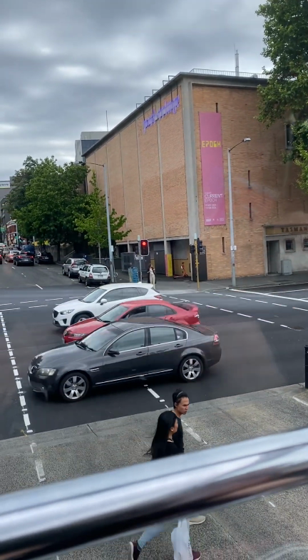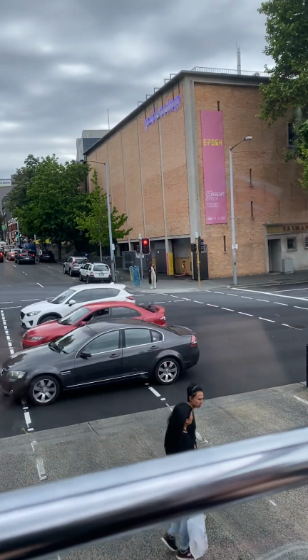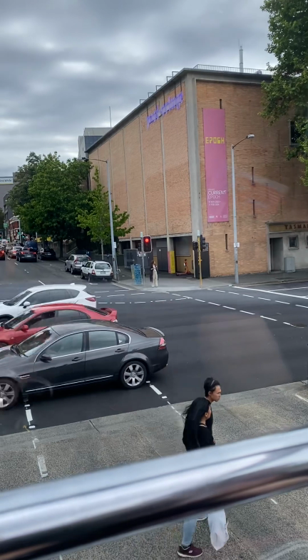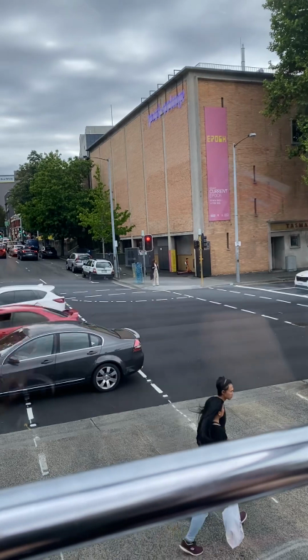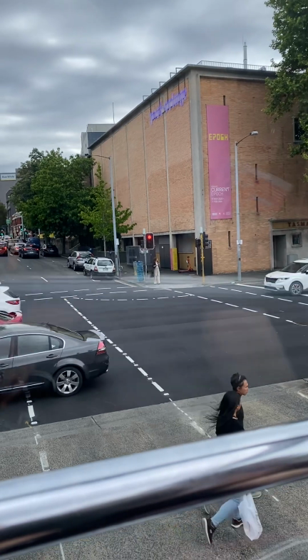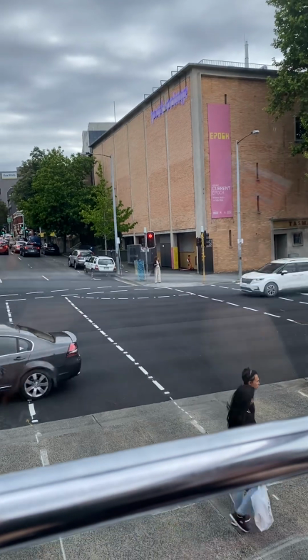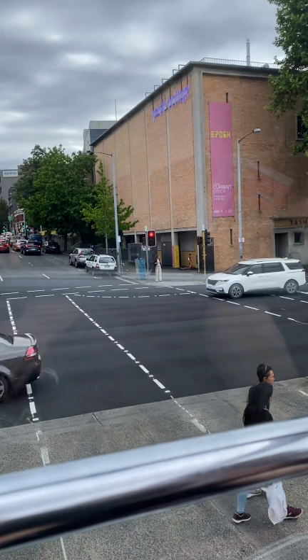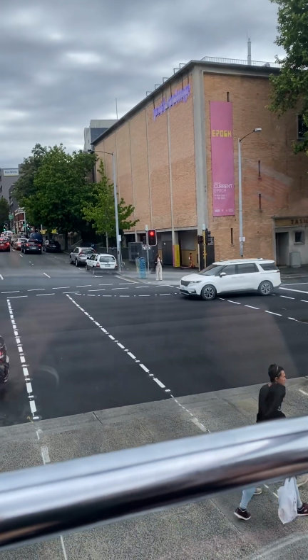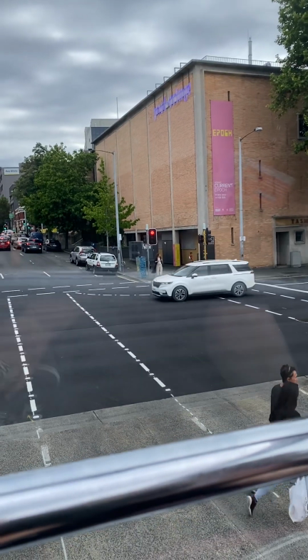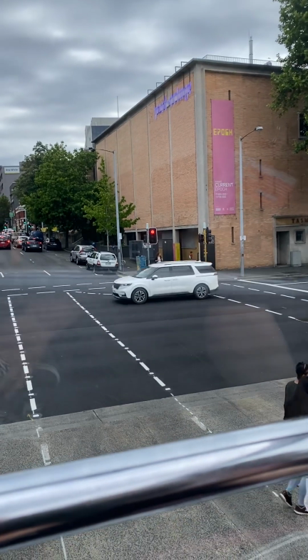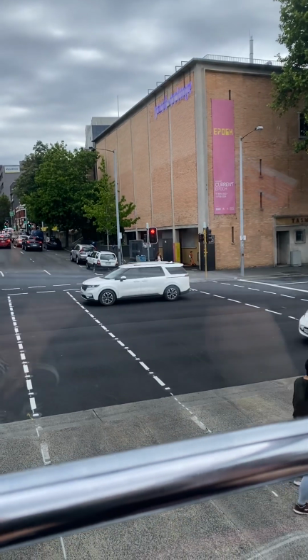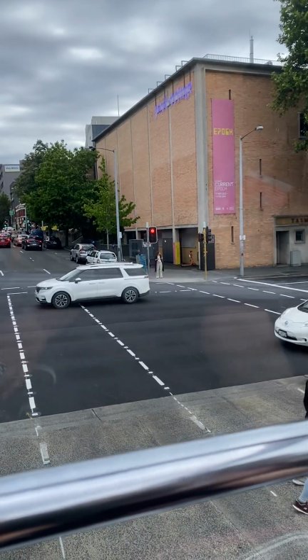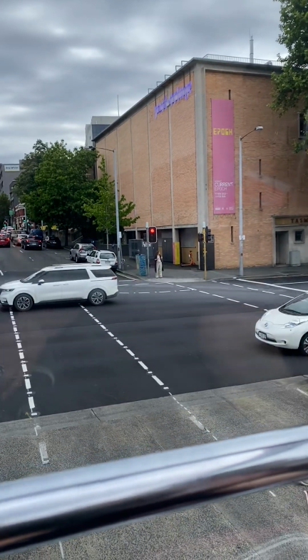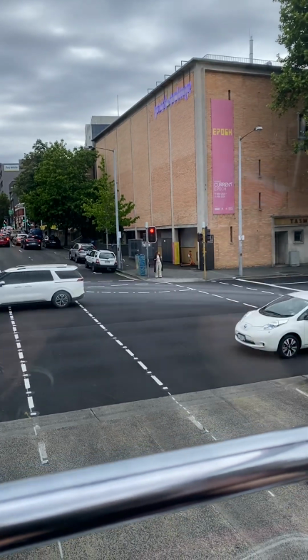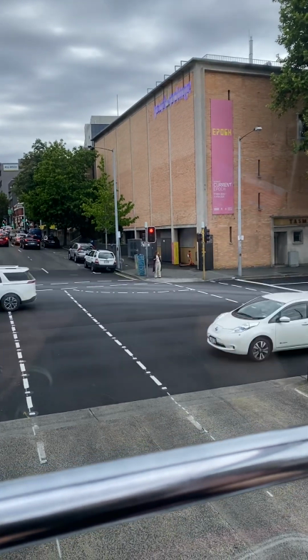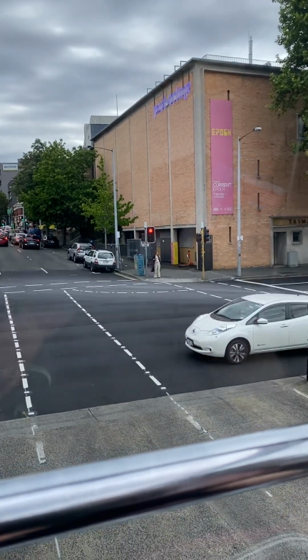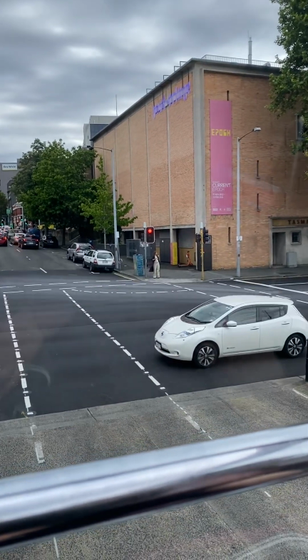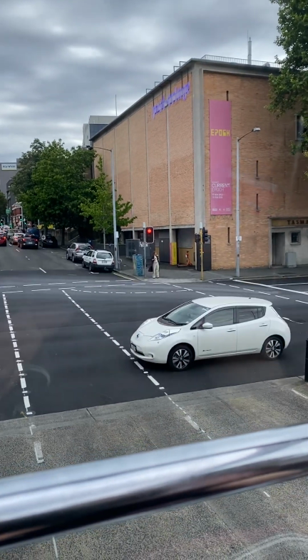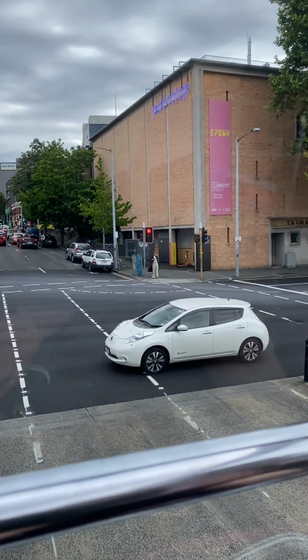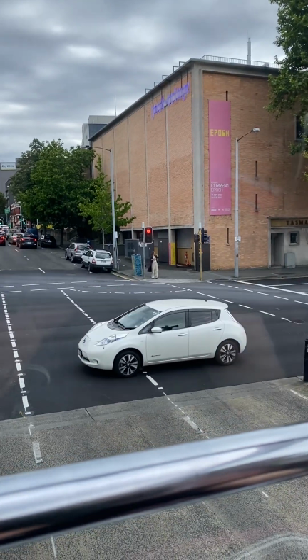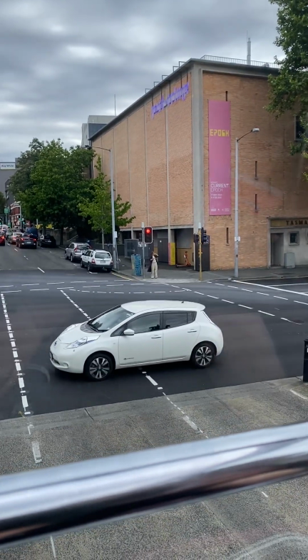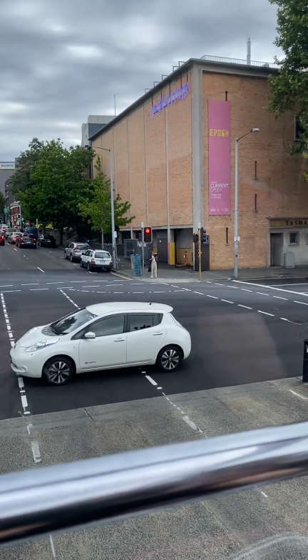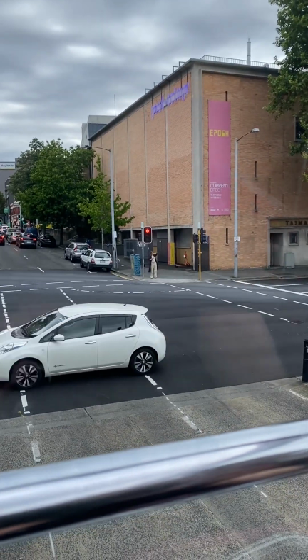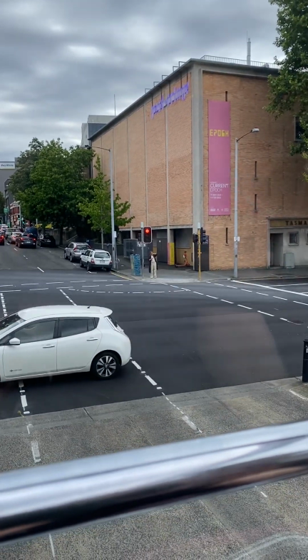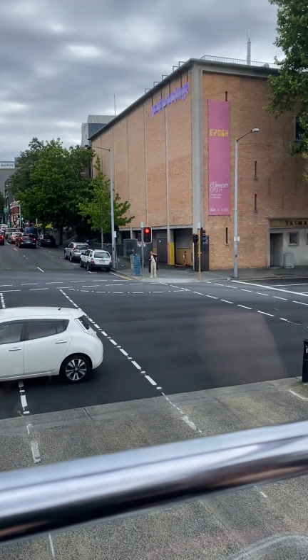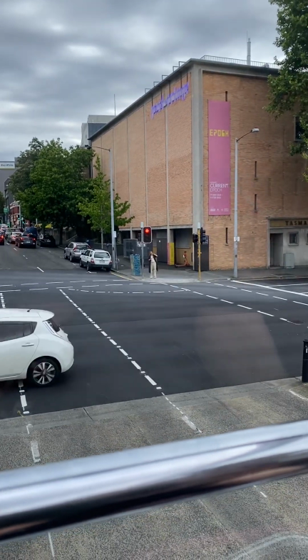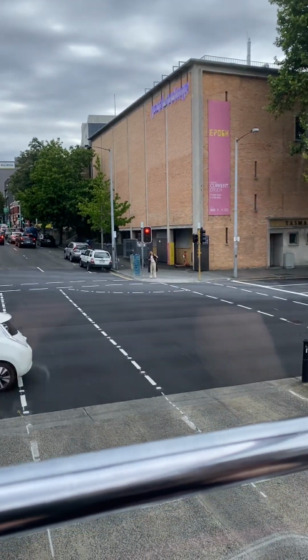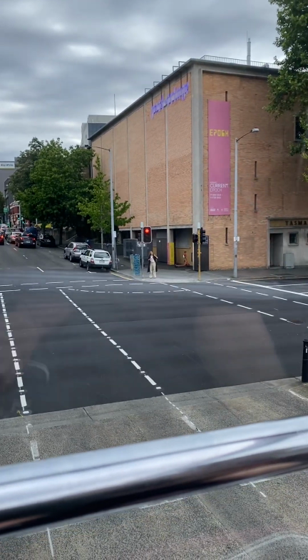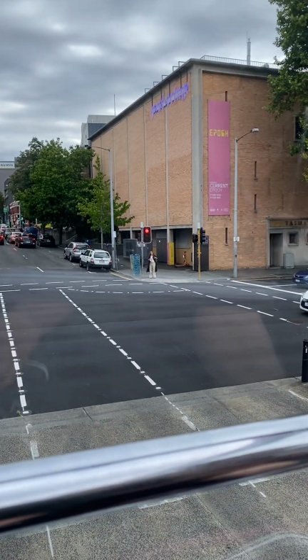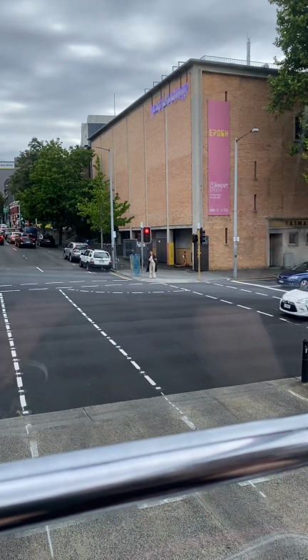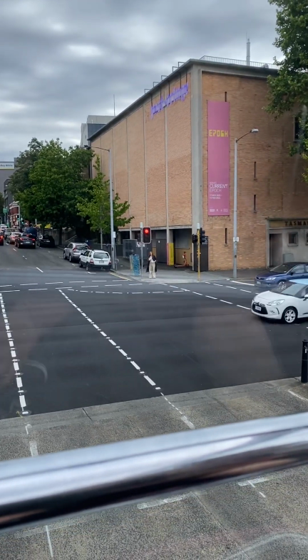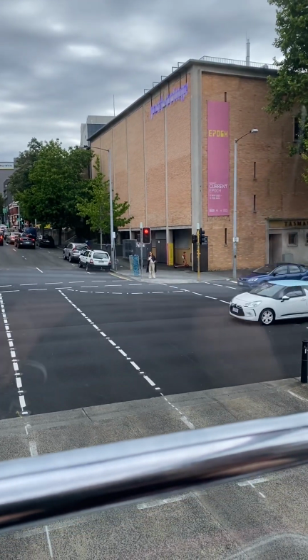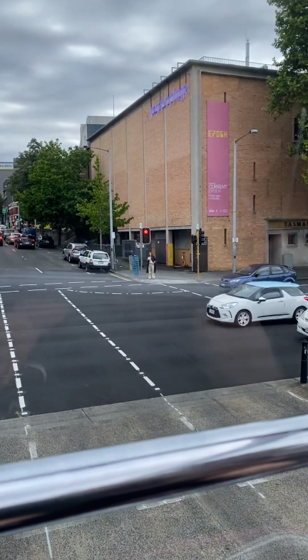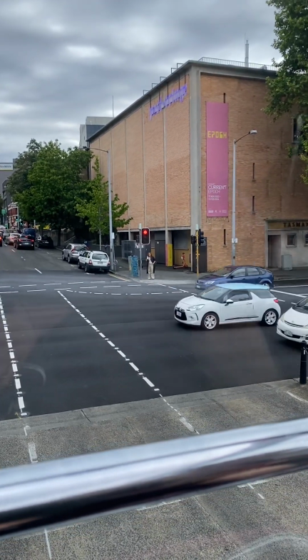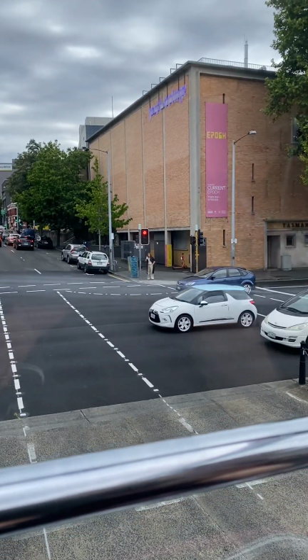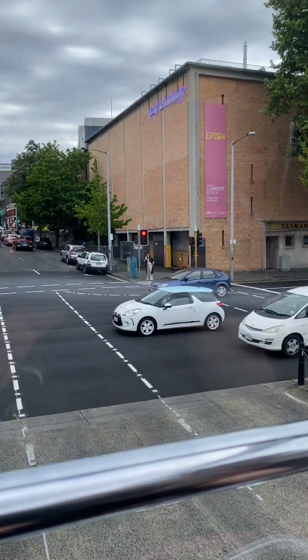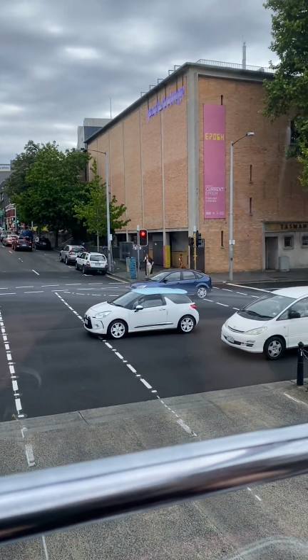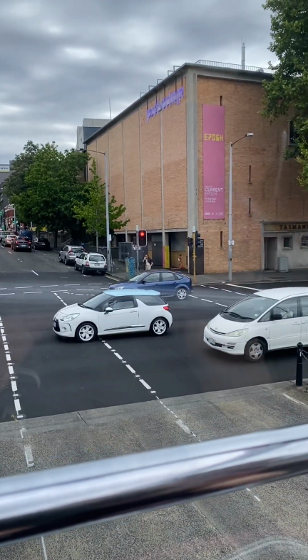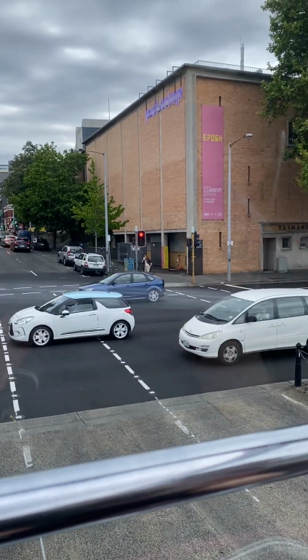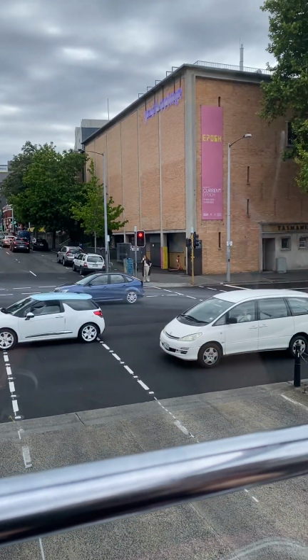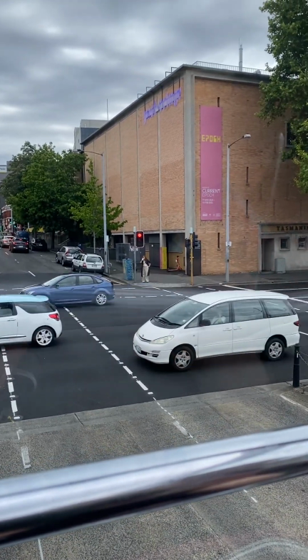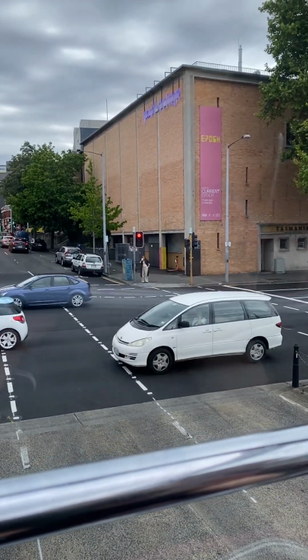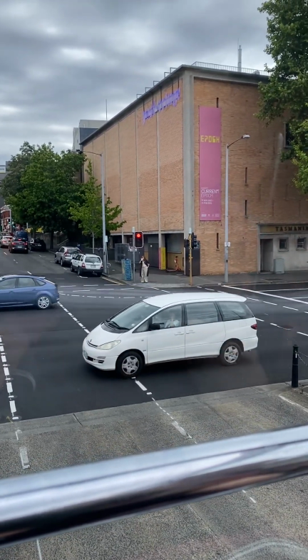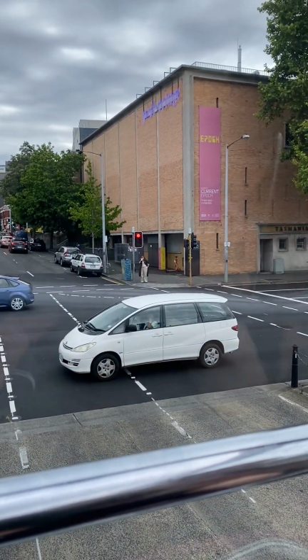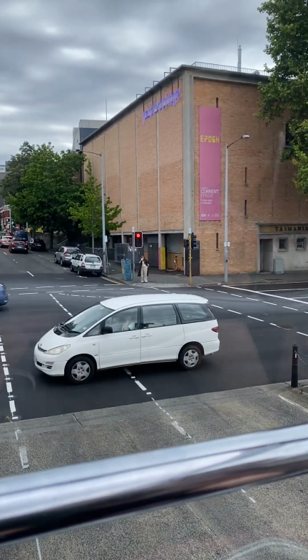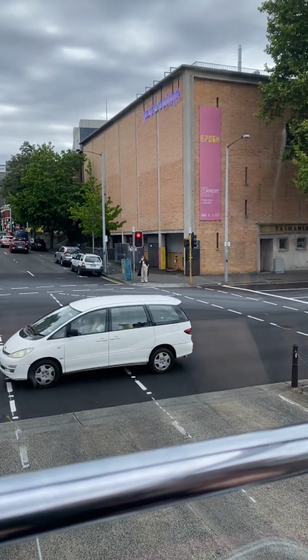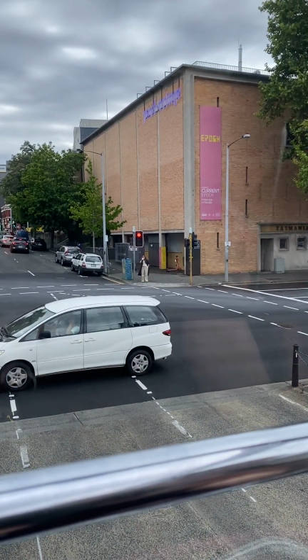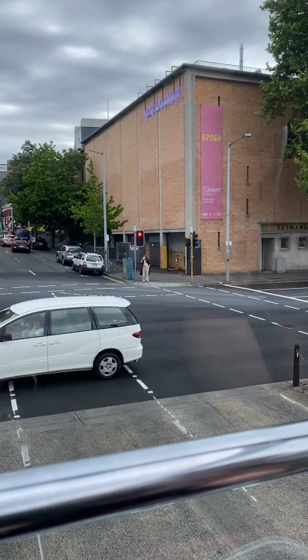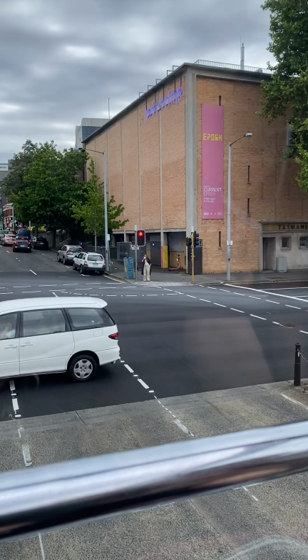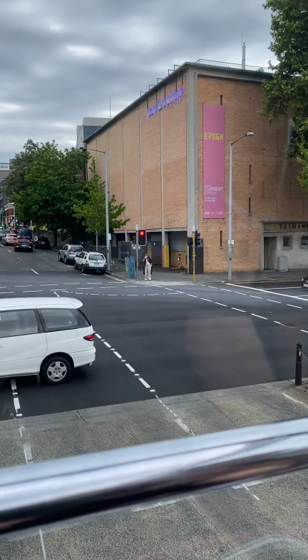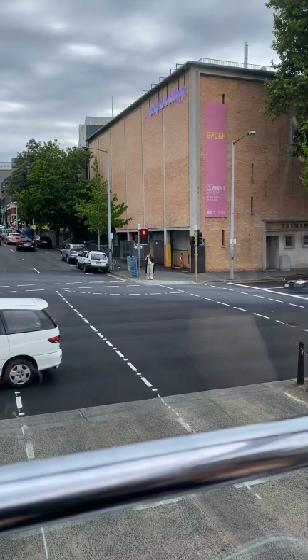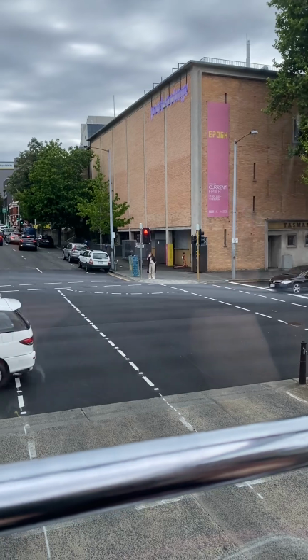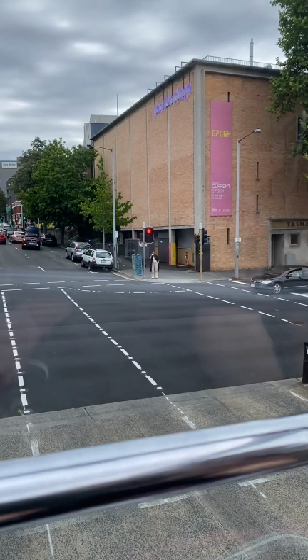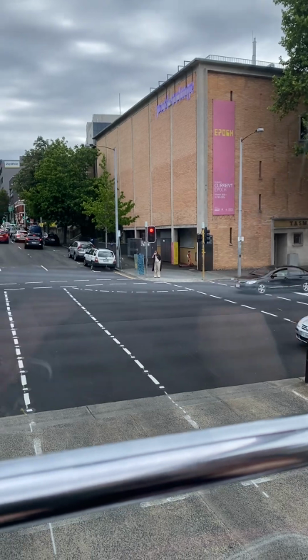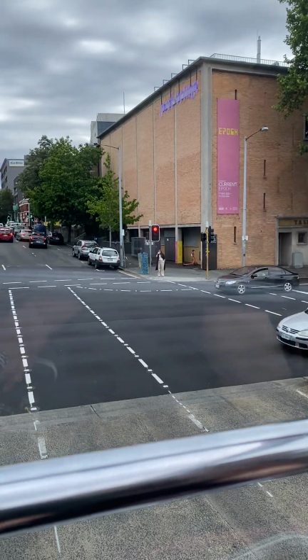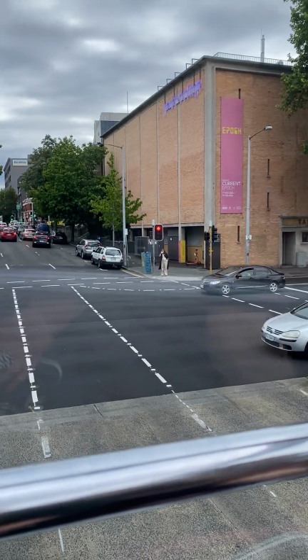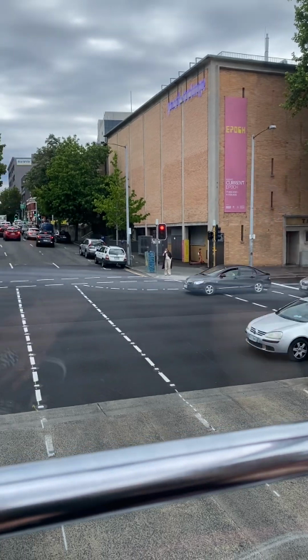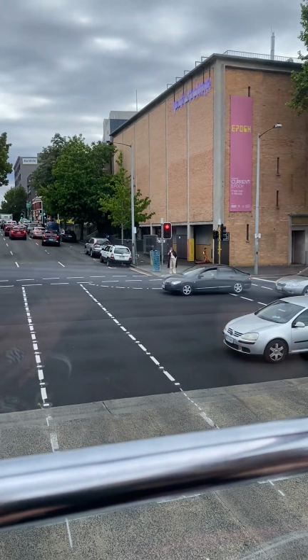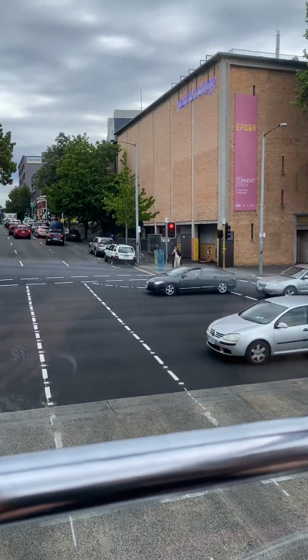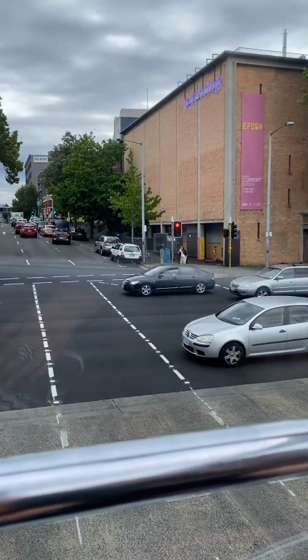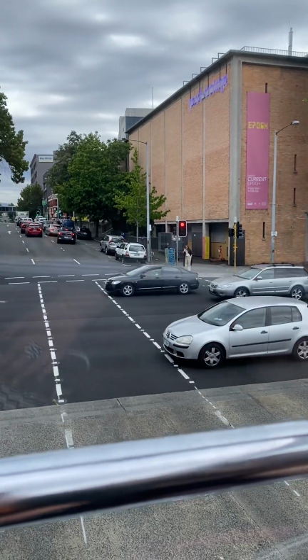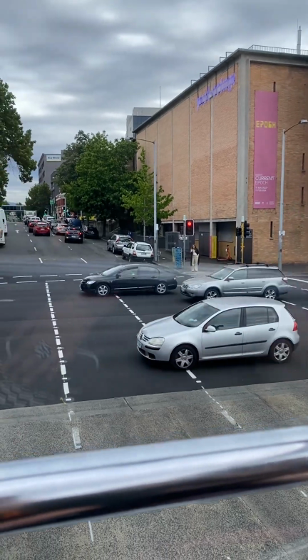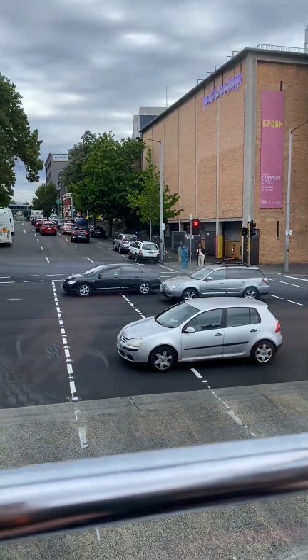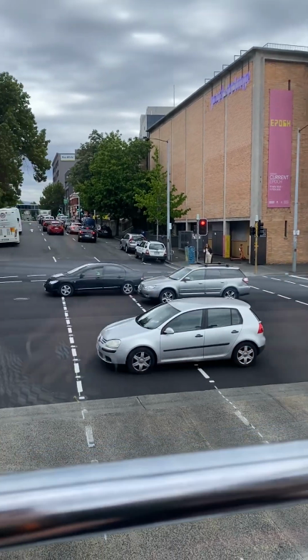For those families on board today, be sure to visit the museum's reception desk and ask for a children's explorer map.